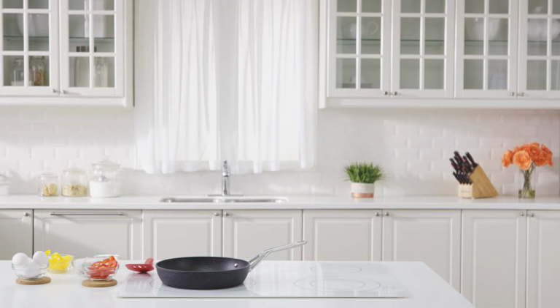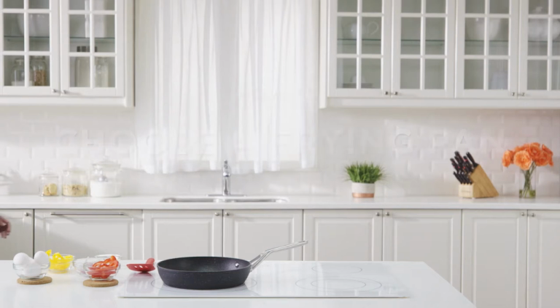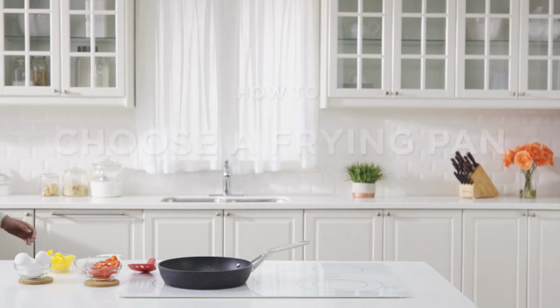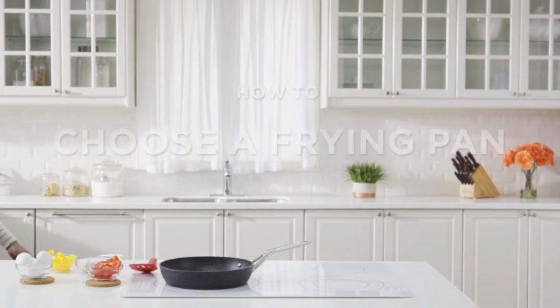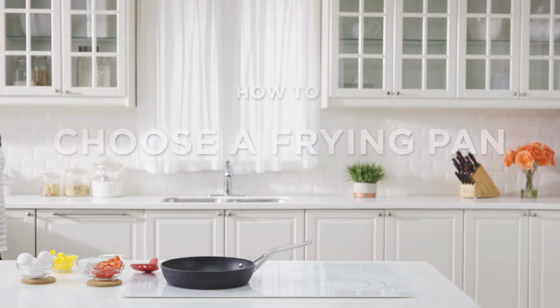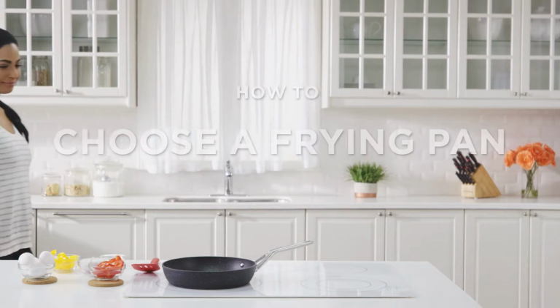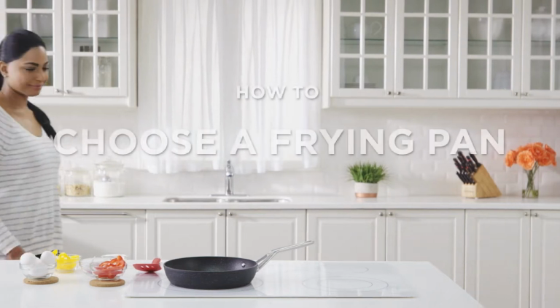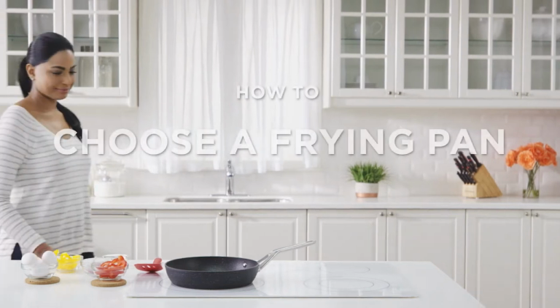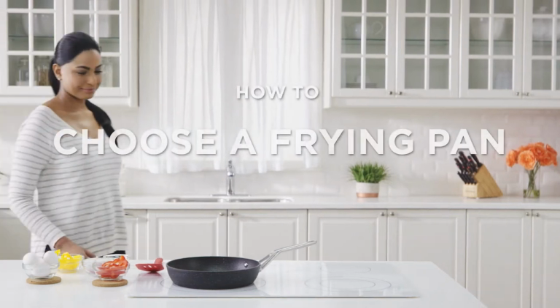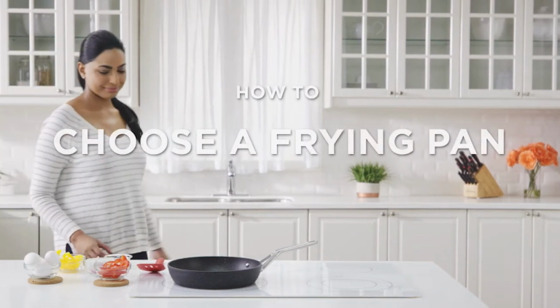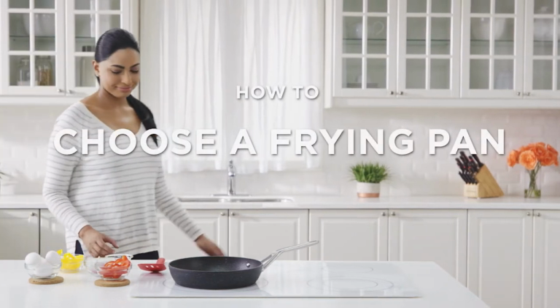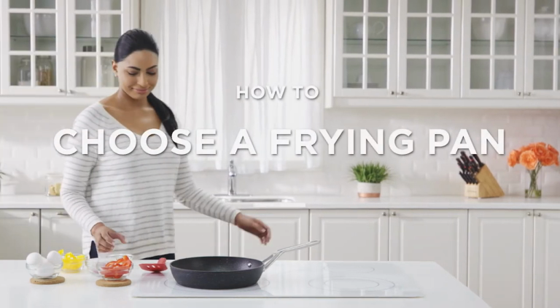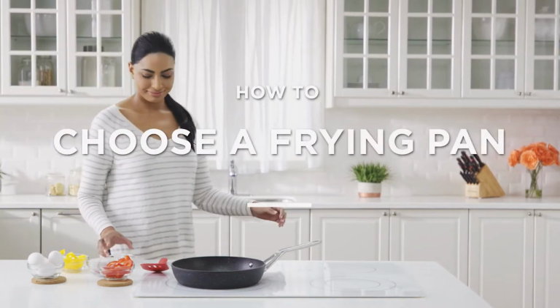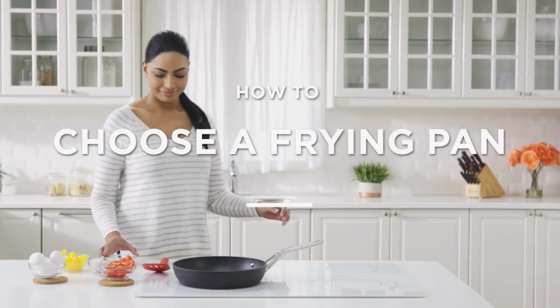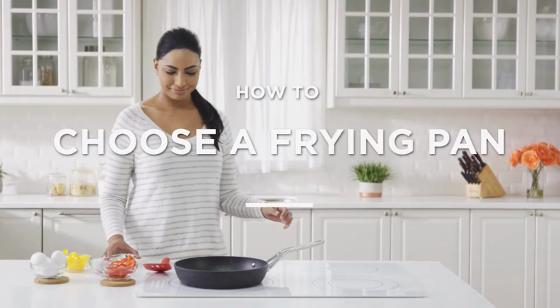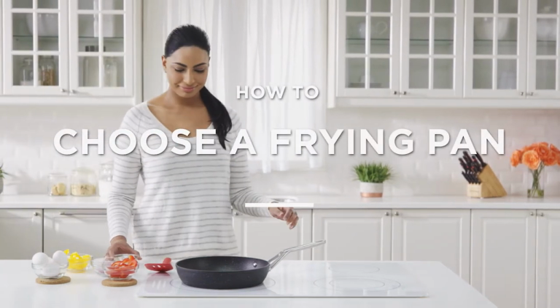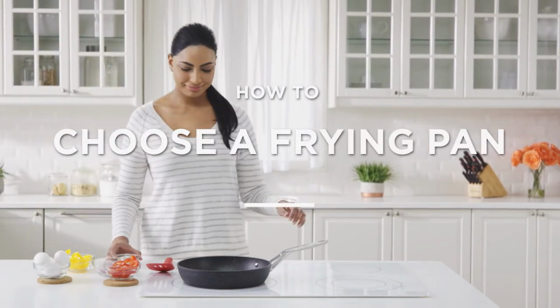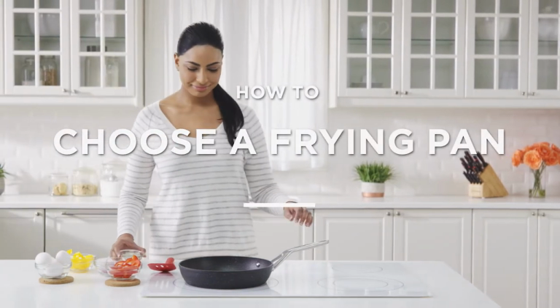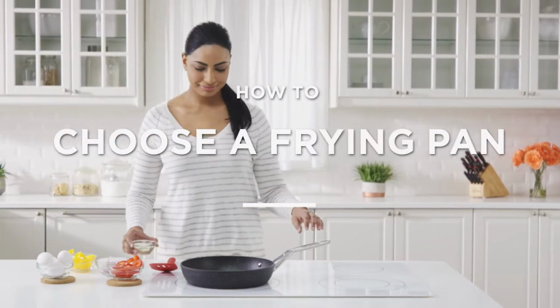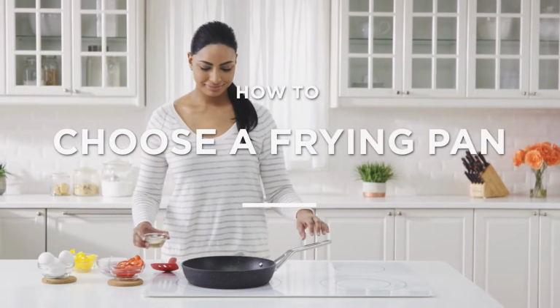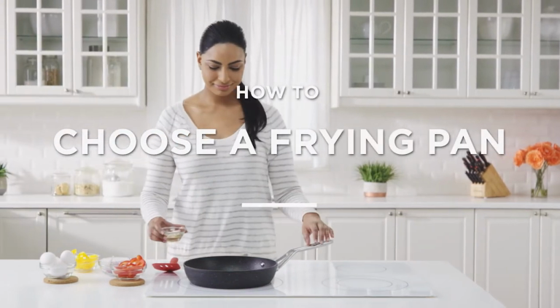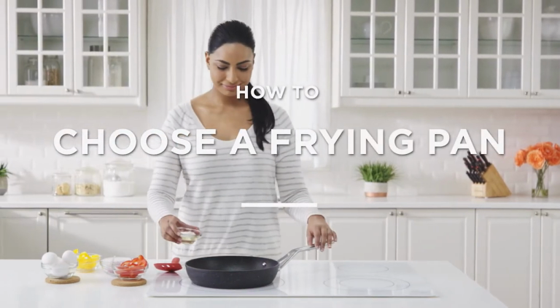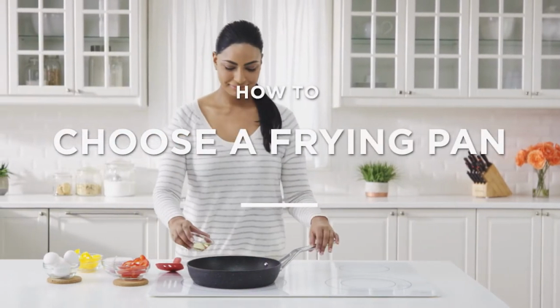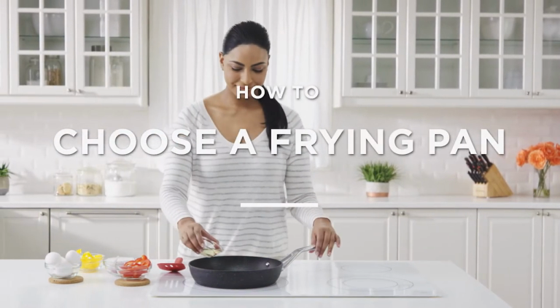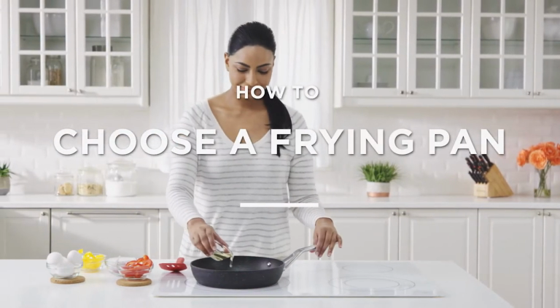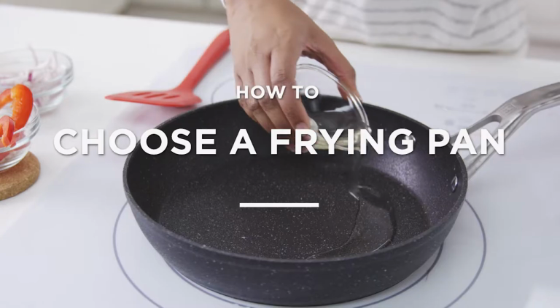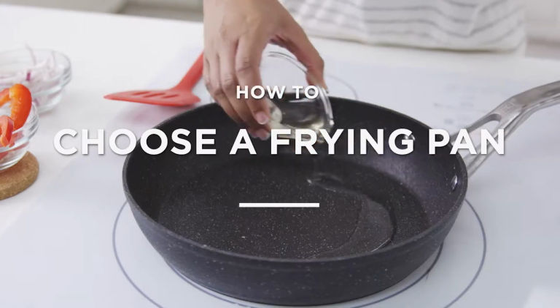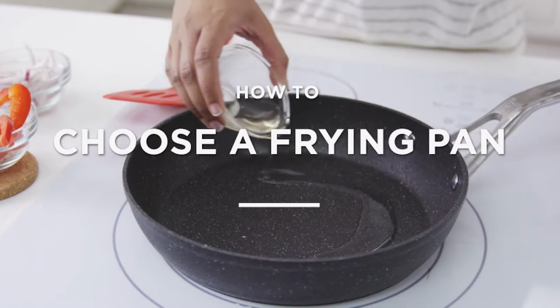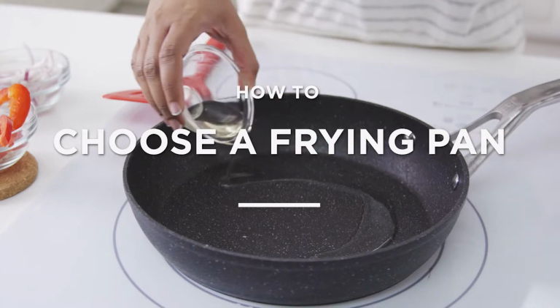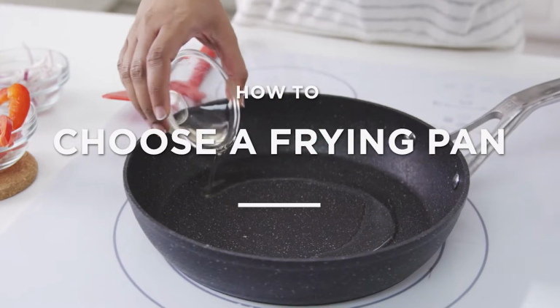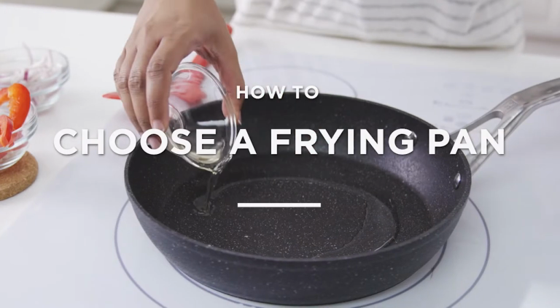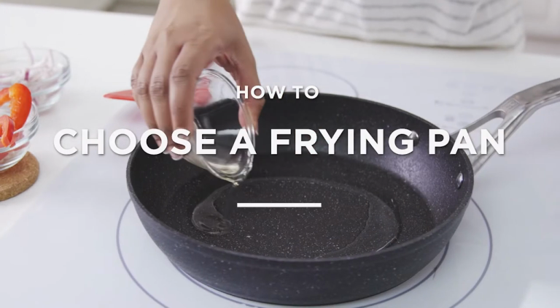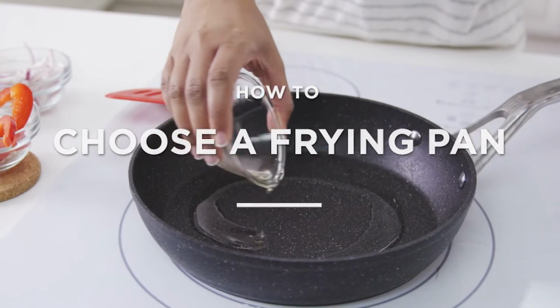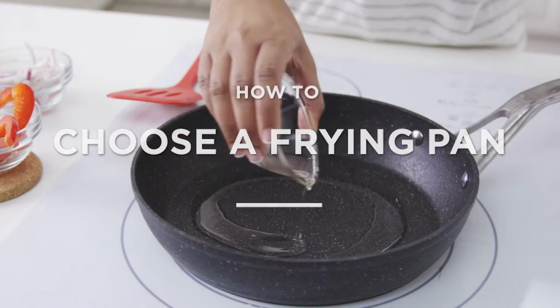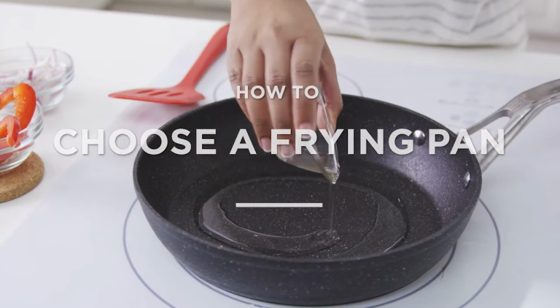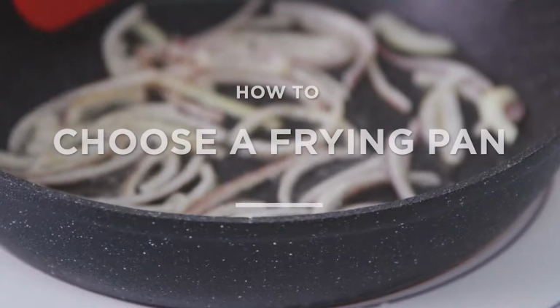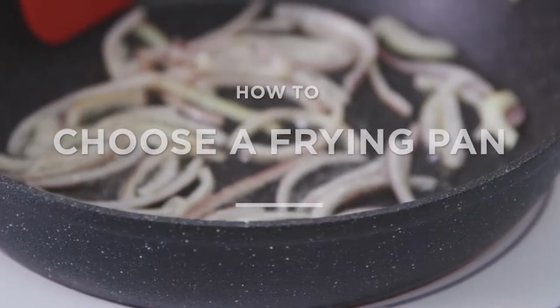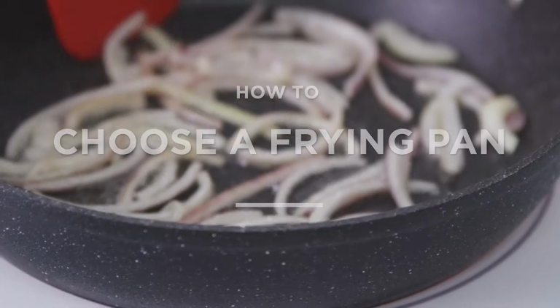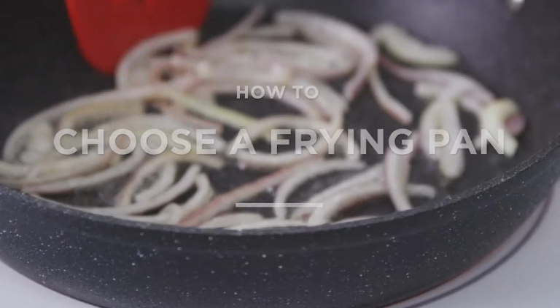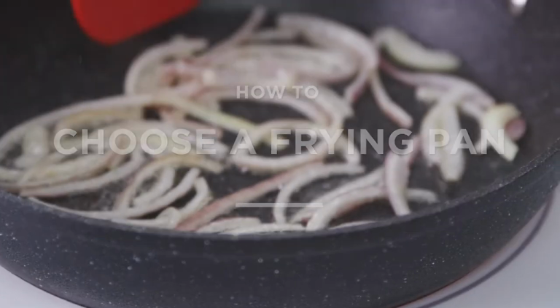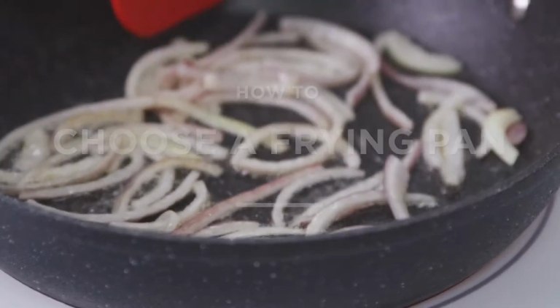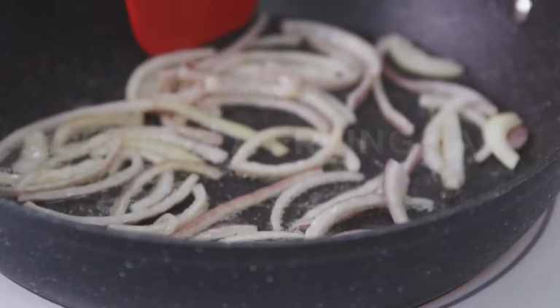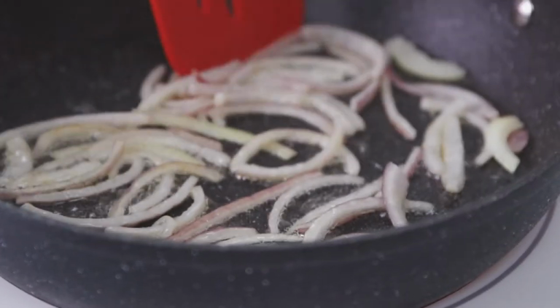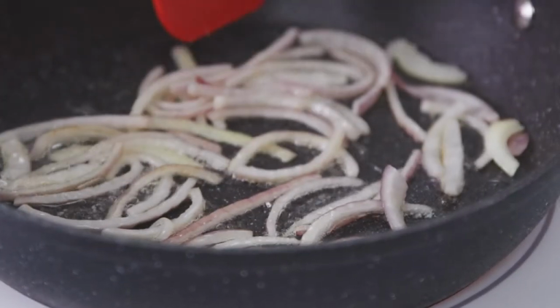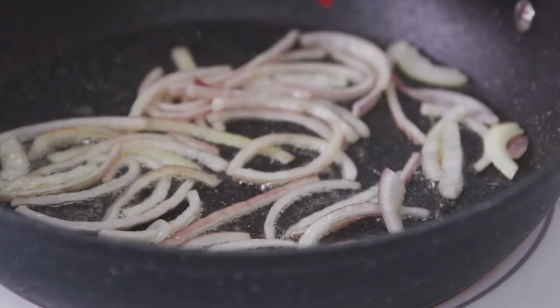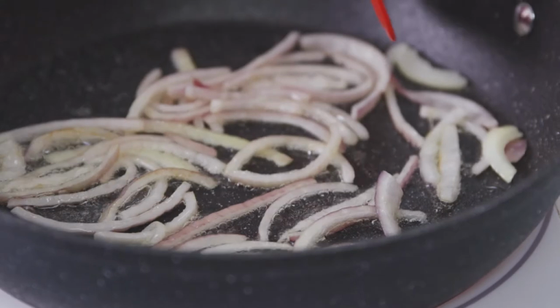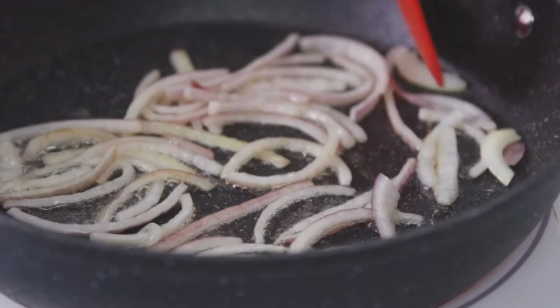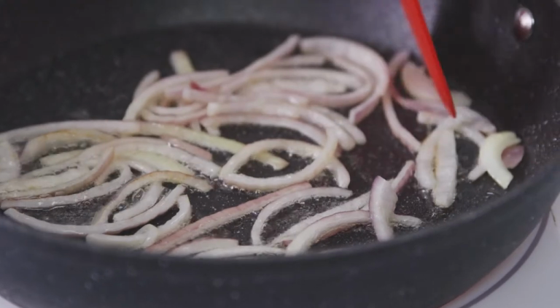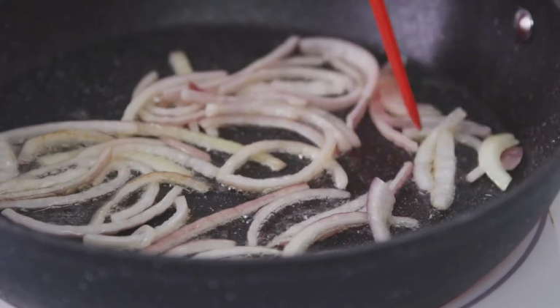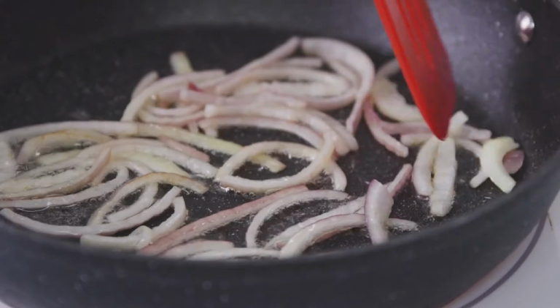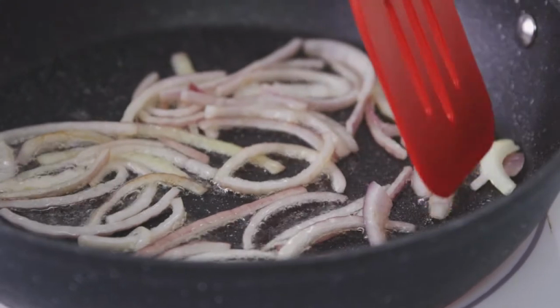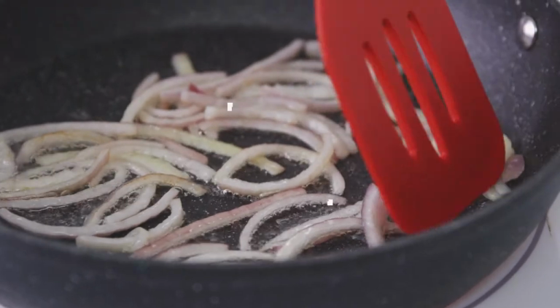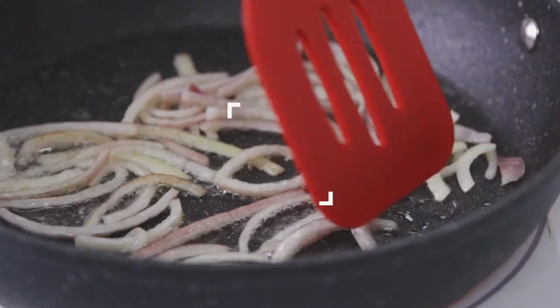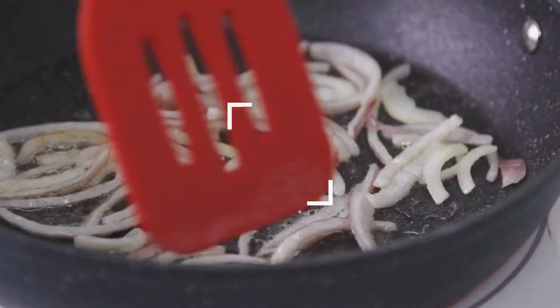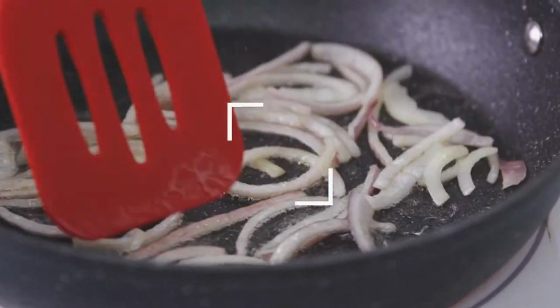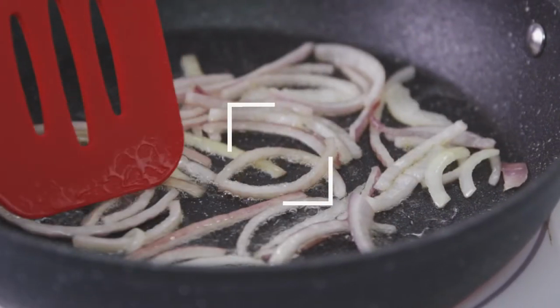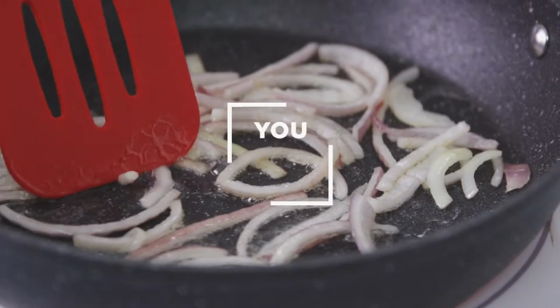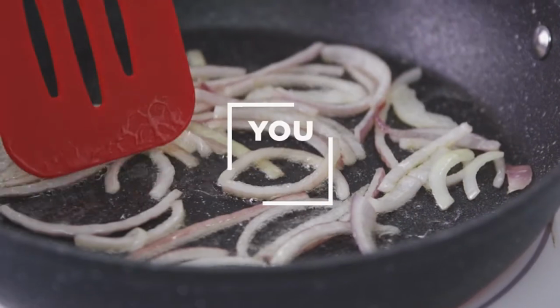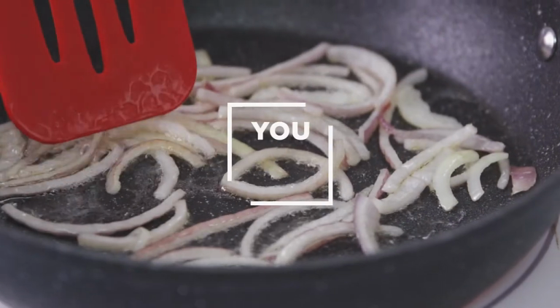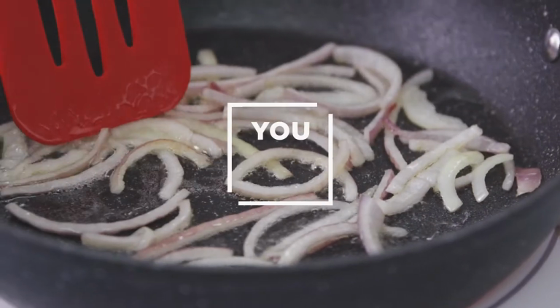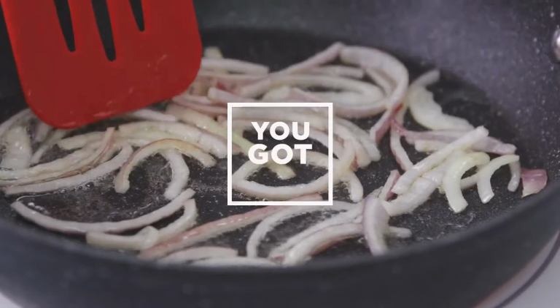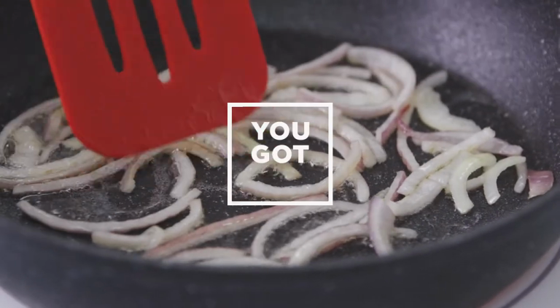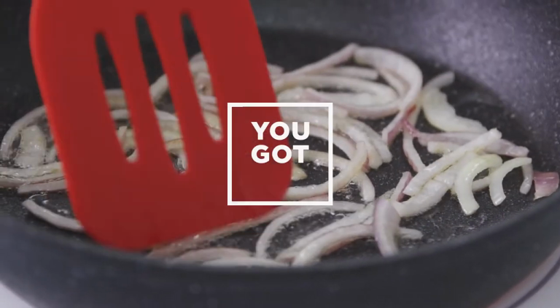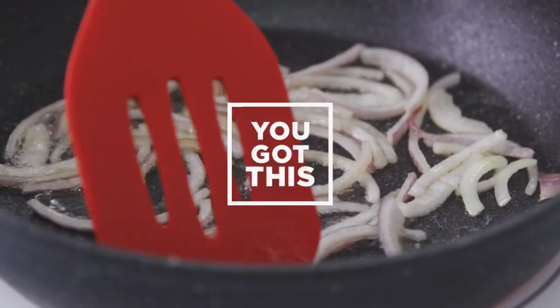A frying pan is an essential kitchen tool, but they're not all created equally. Find the one that's right for you. Don't worry, you got this.